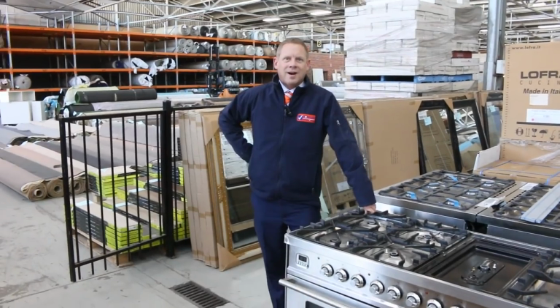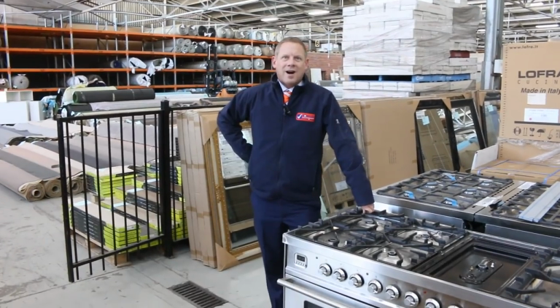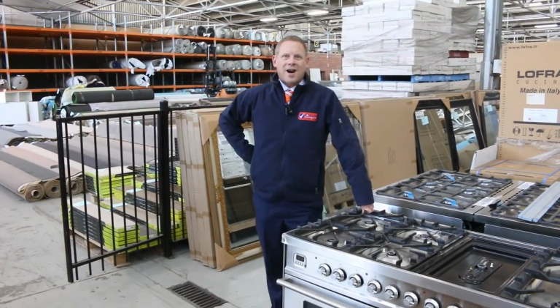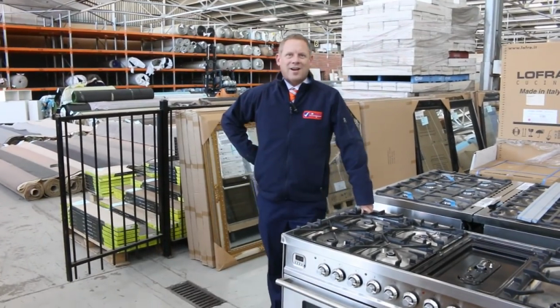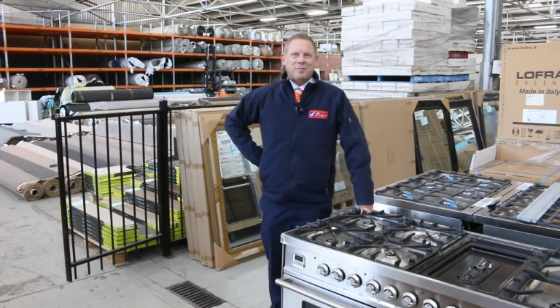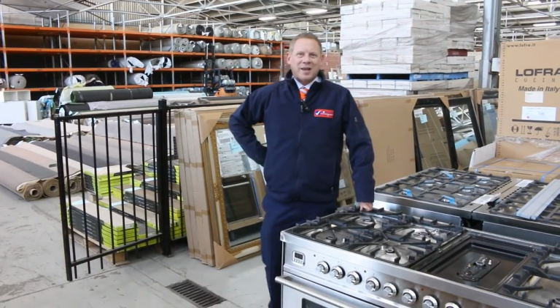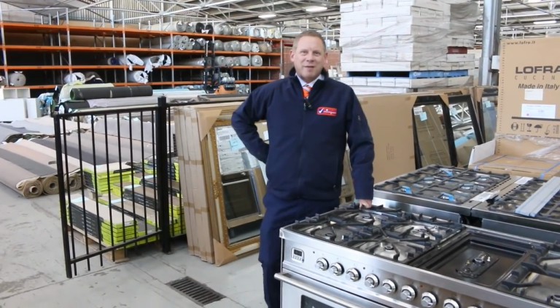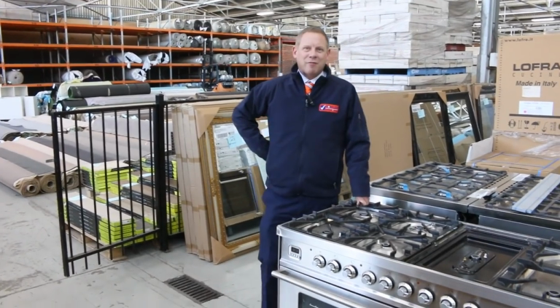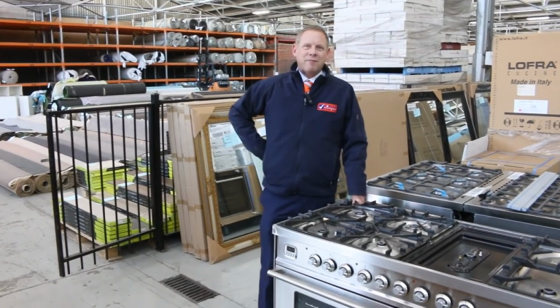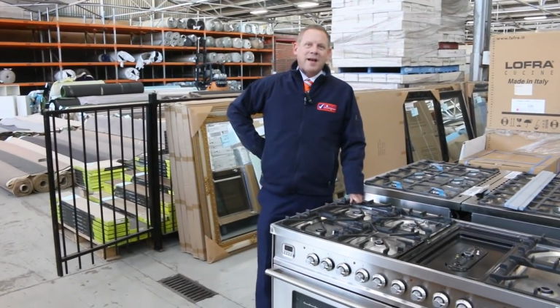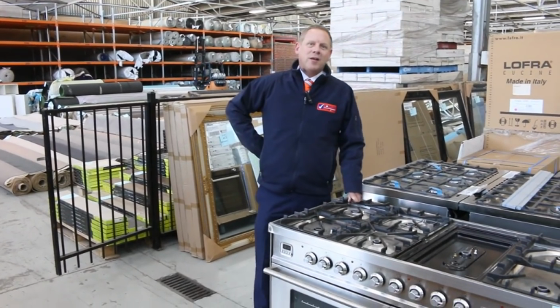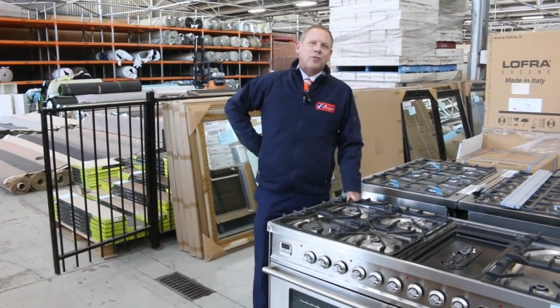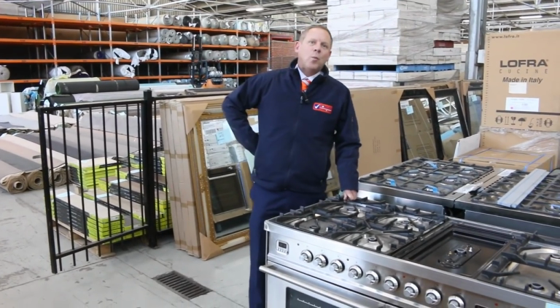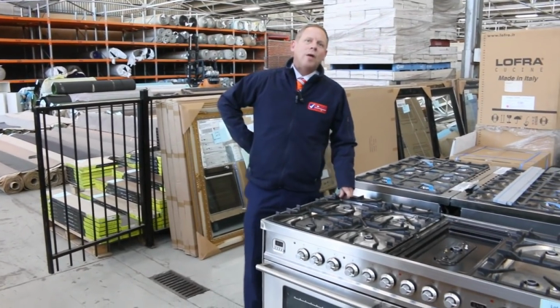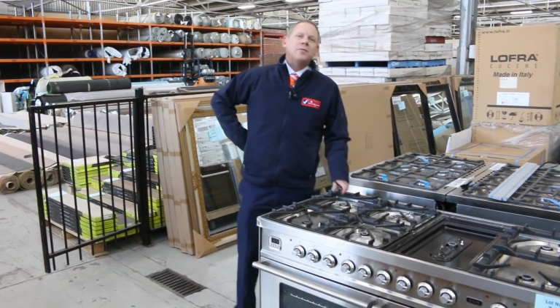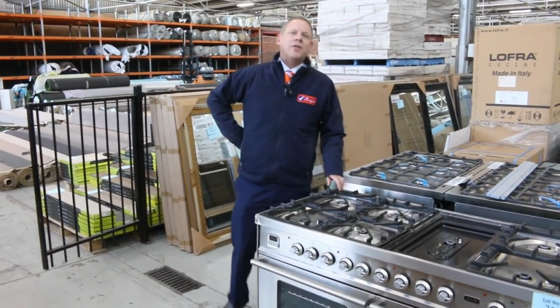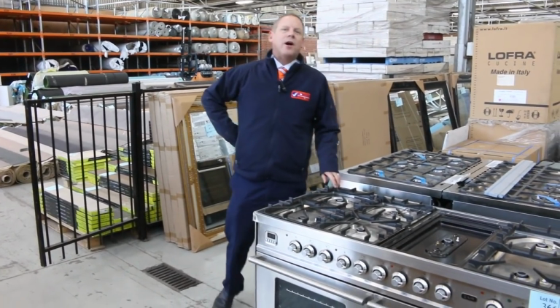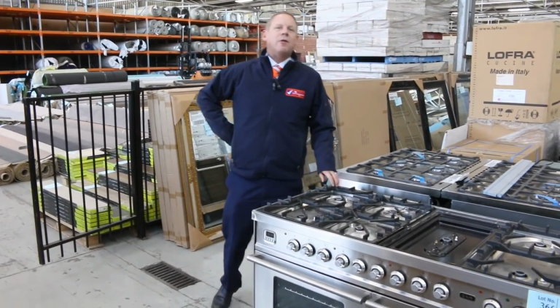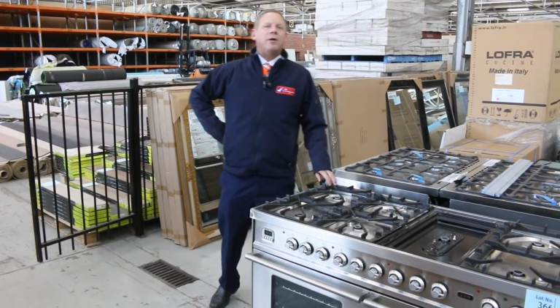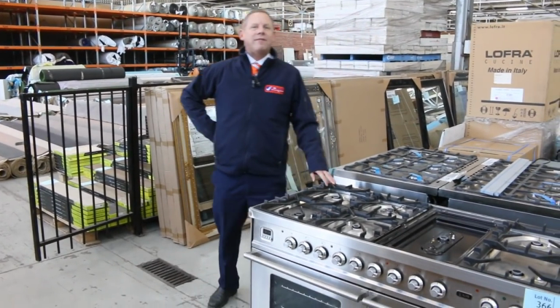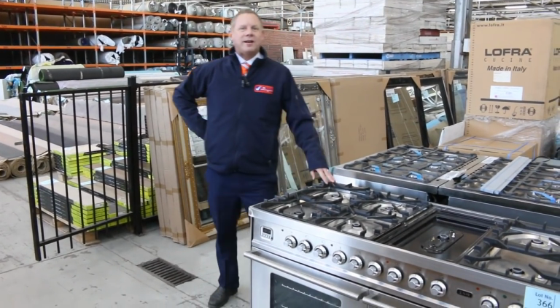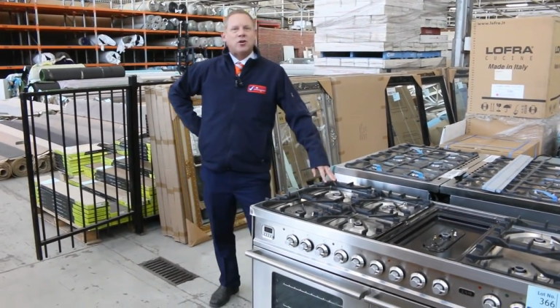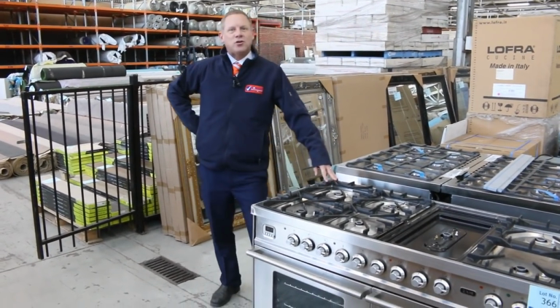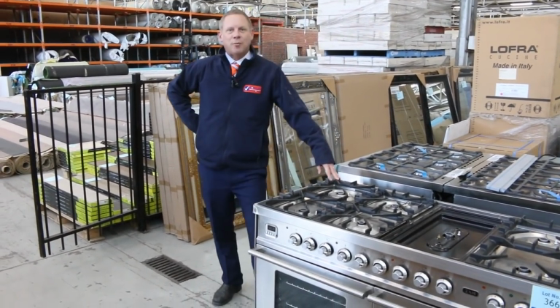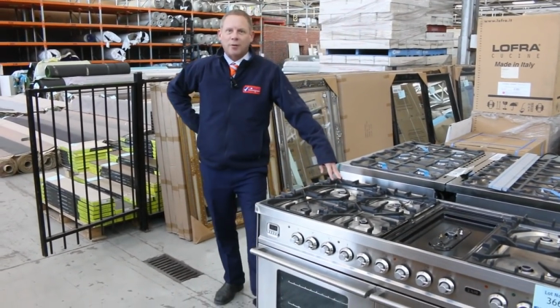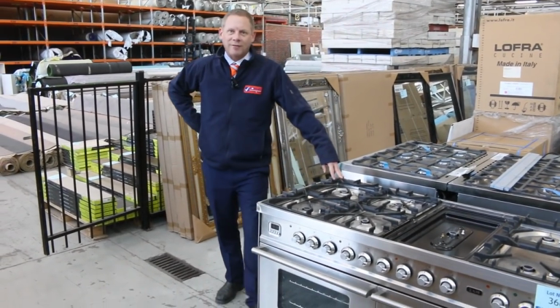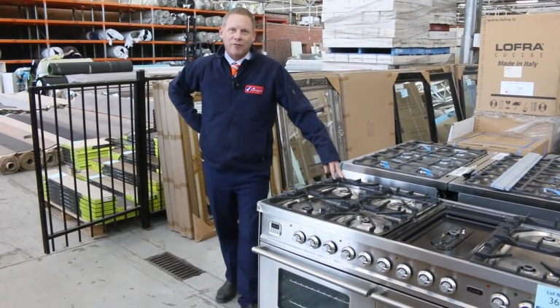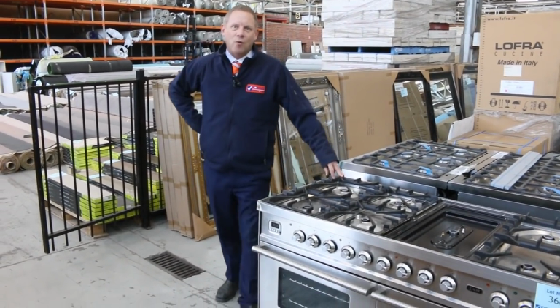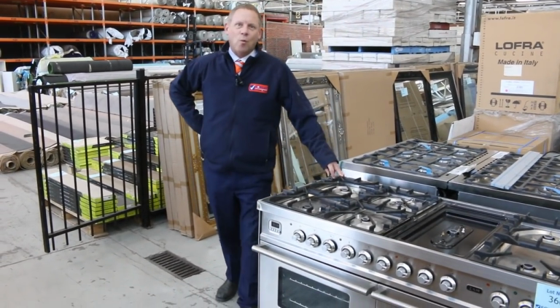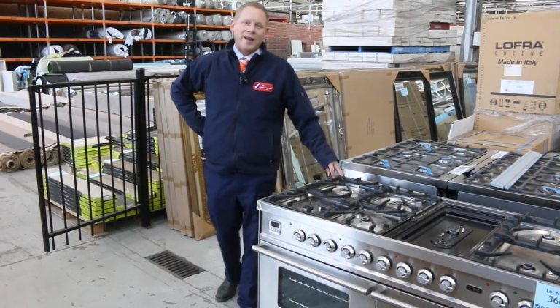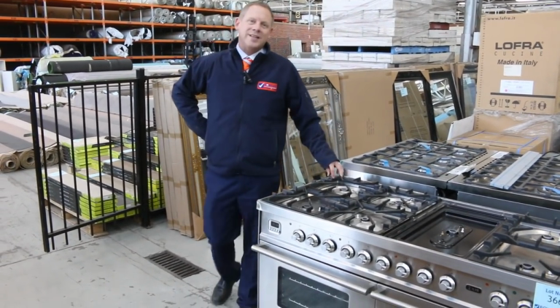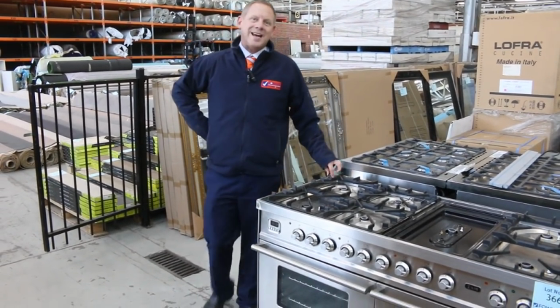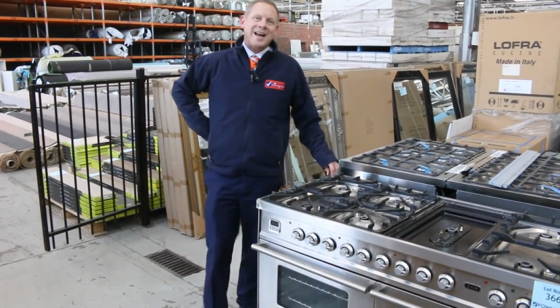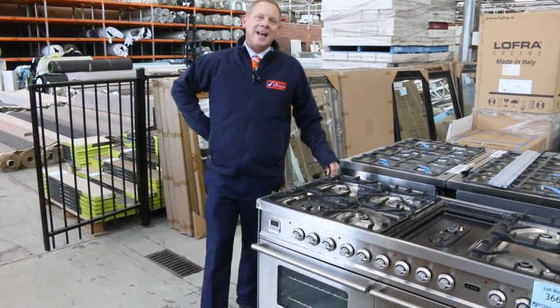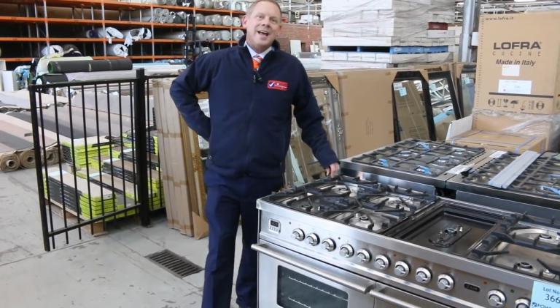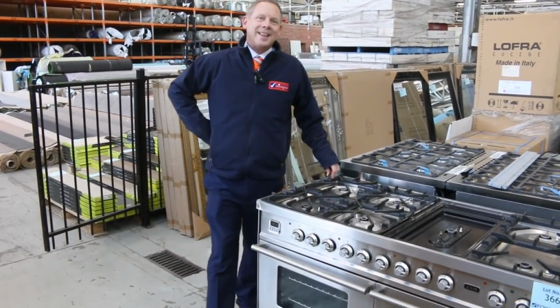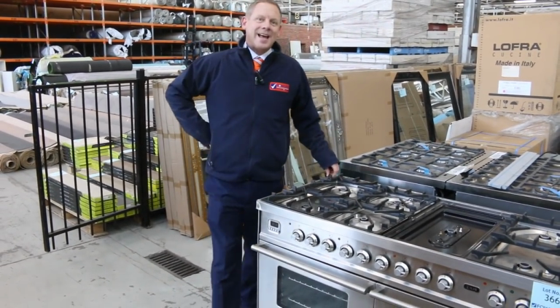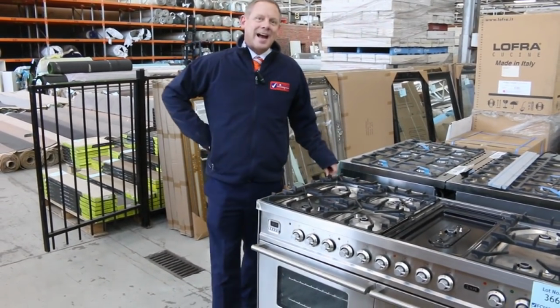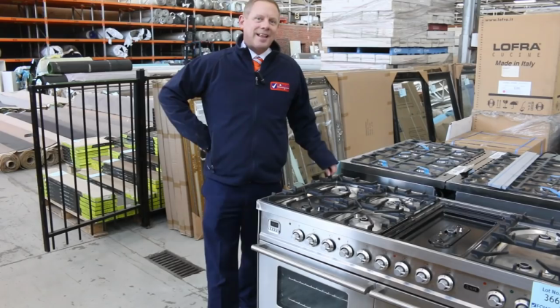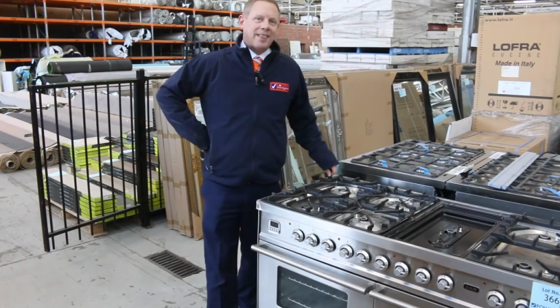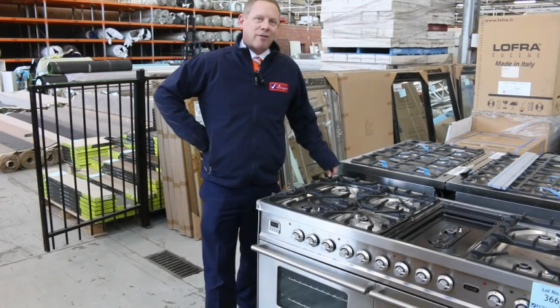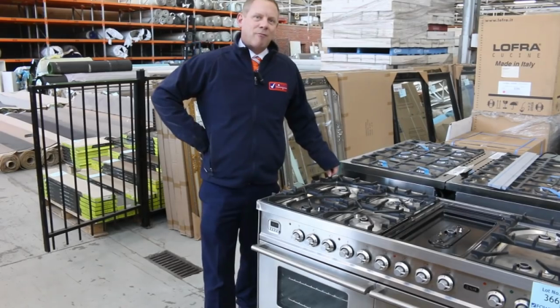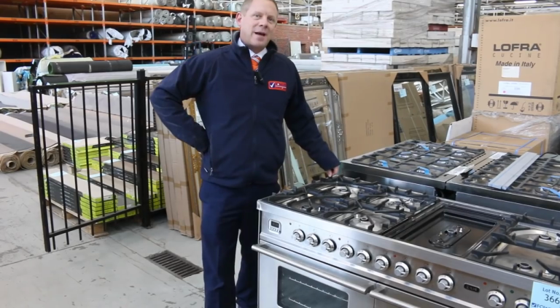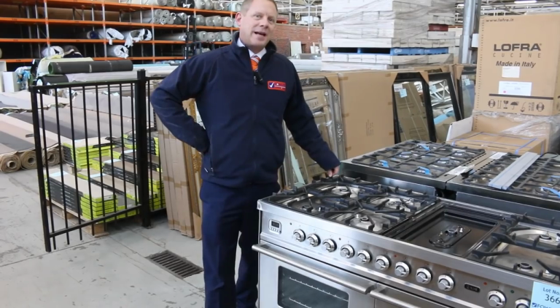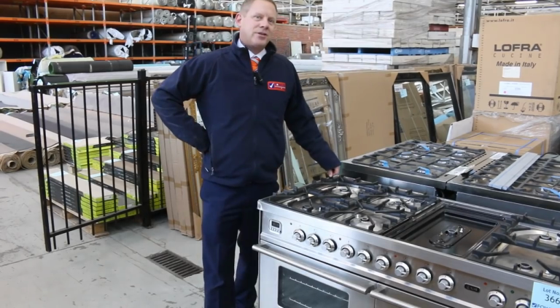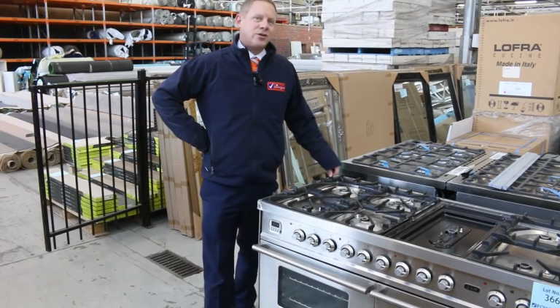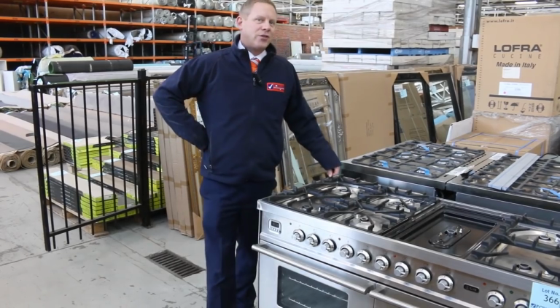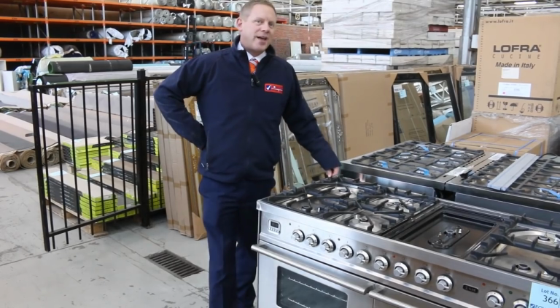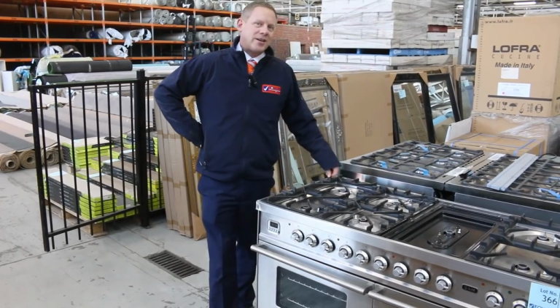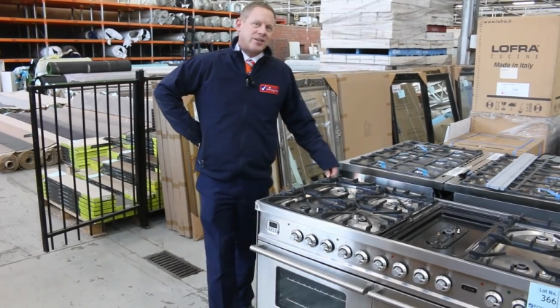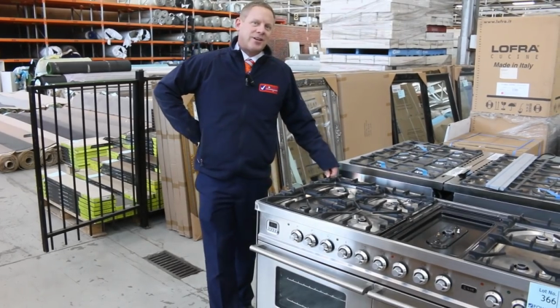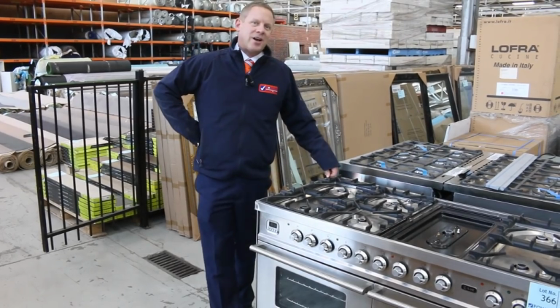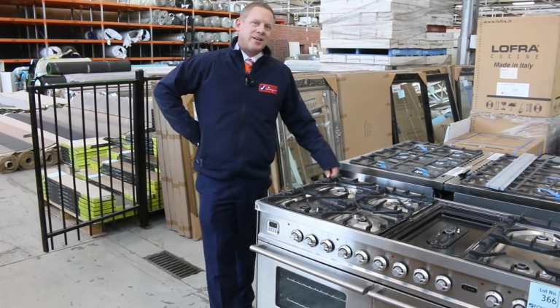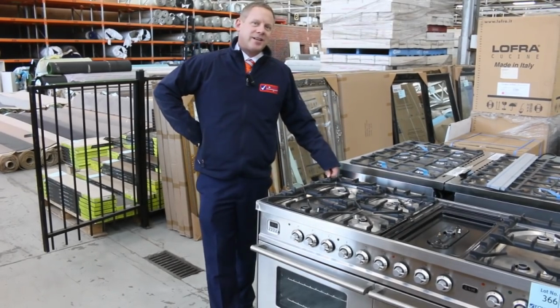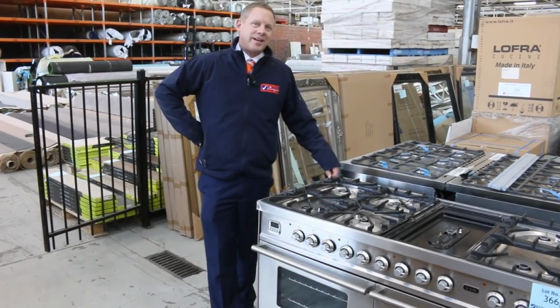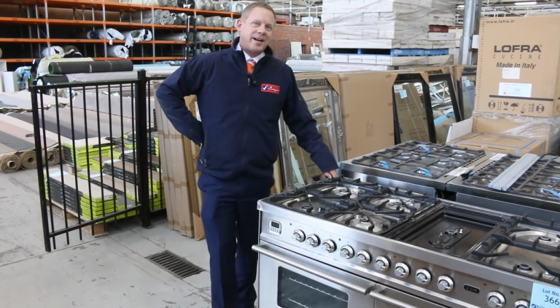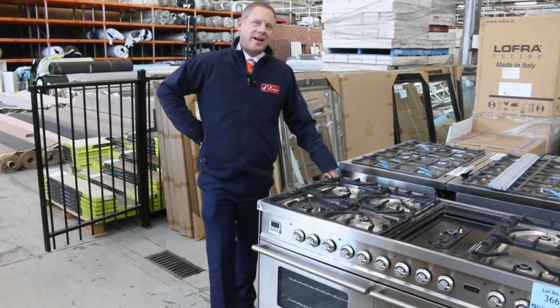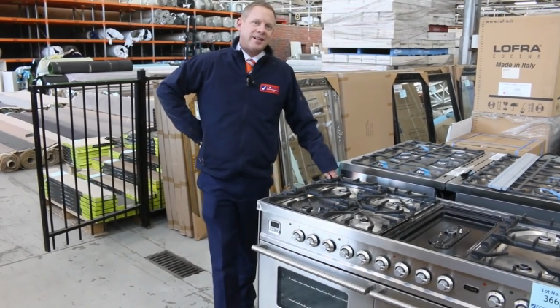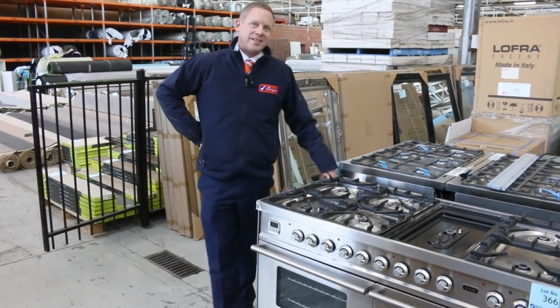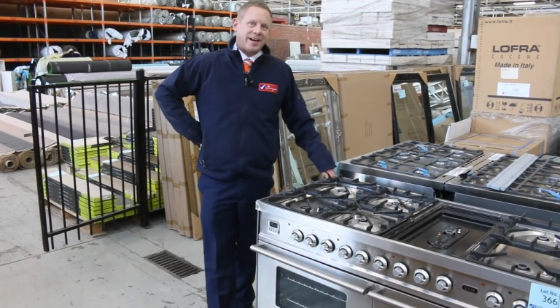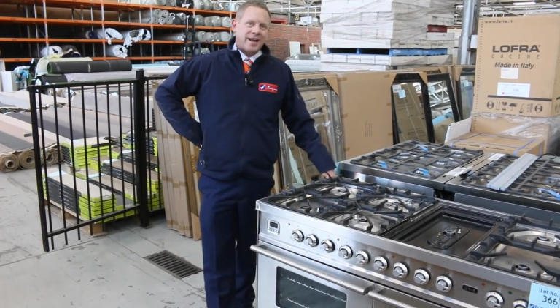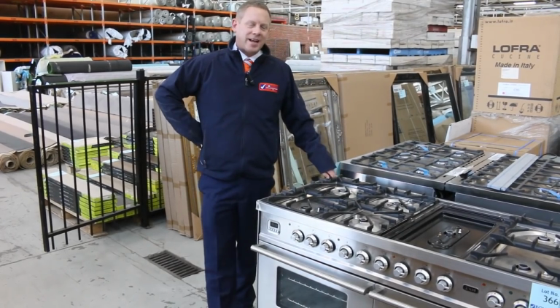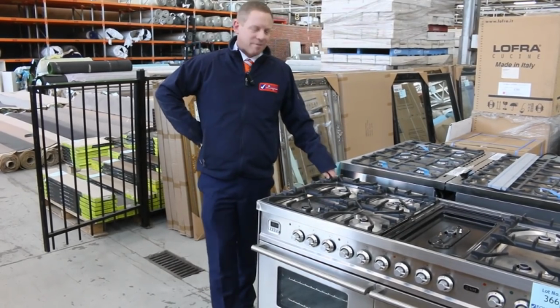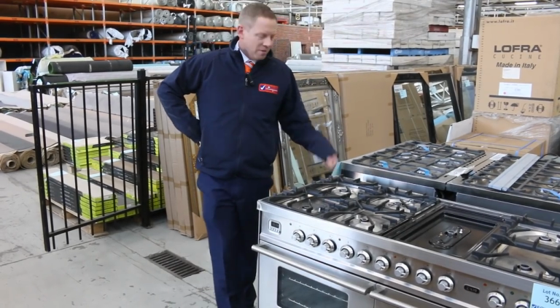Hi, I'm Liam from Fowles and welcome to the Home Renovators Auction Preview for Wednesday the 8th of May 2019 at 10am.